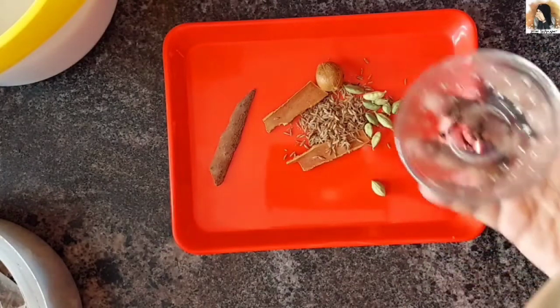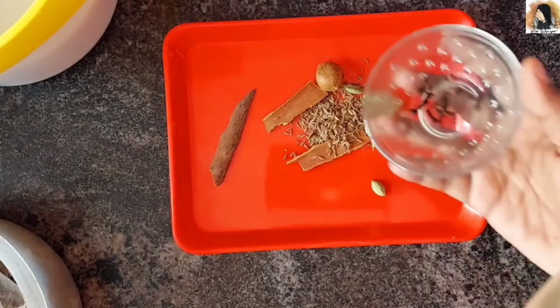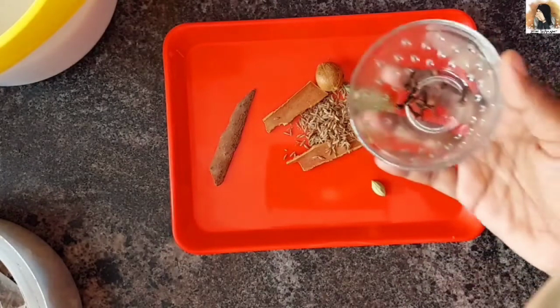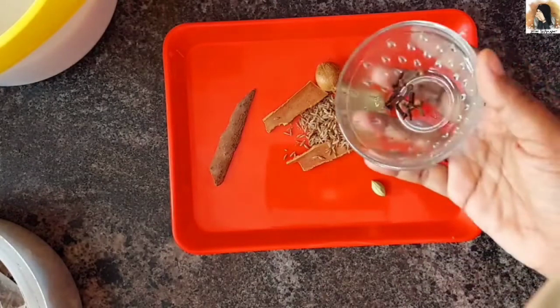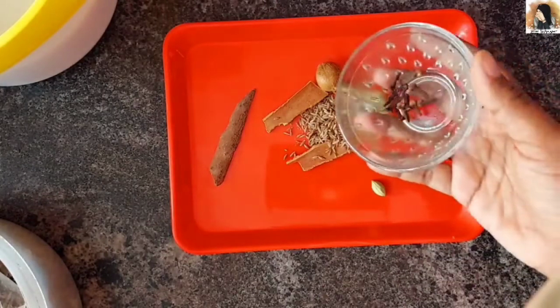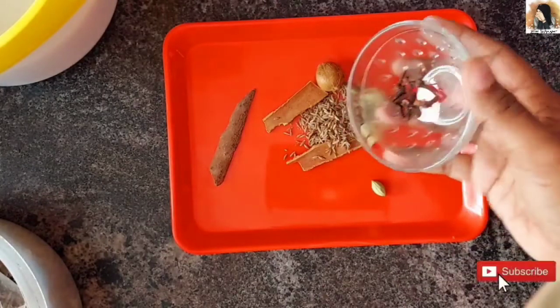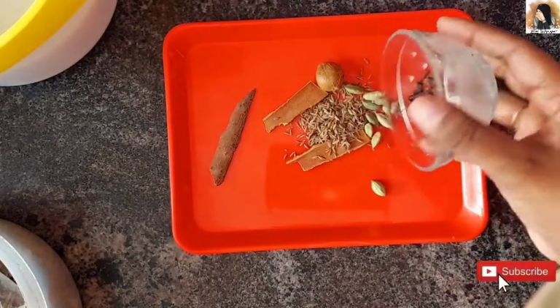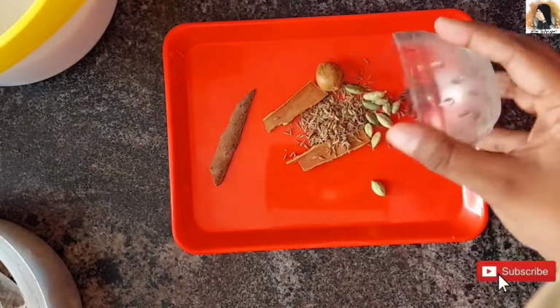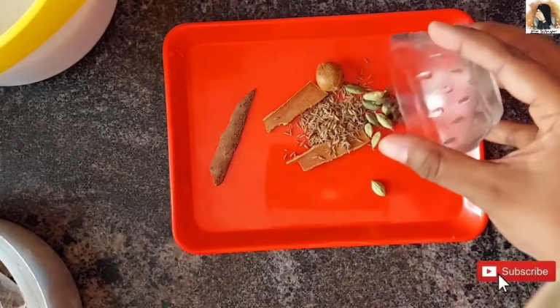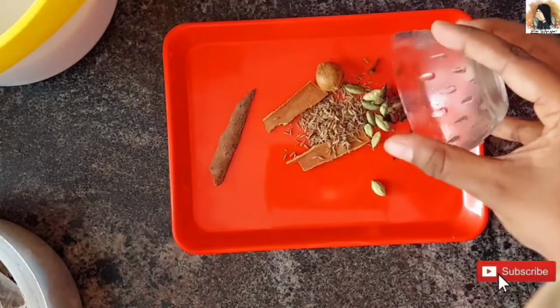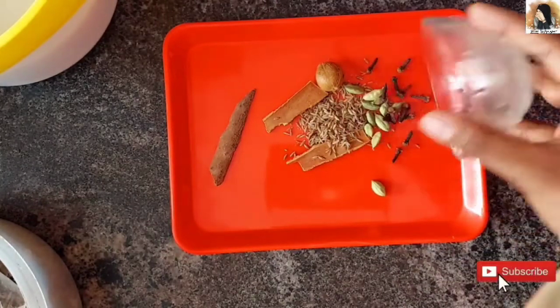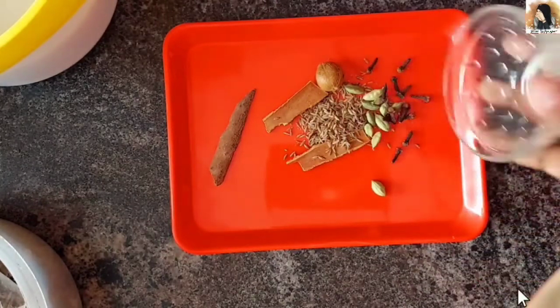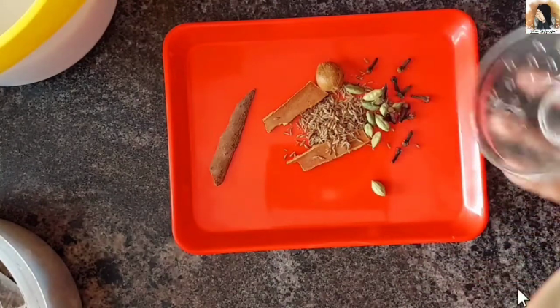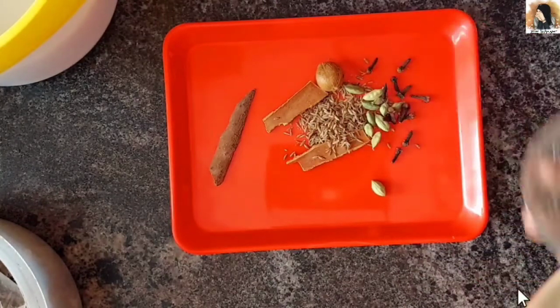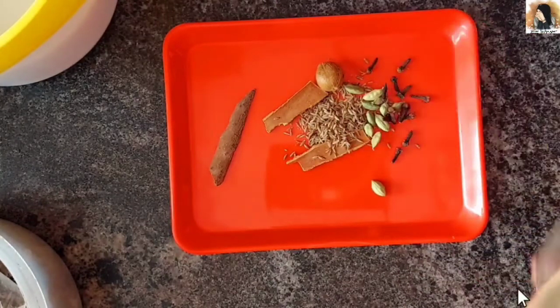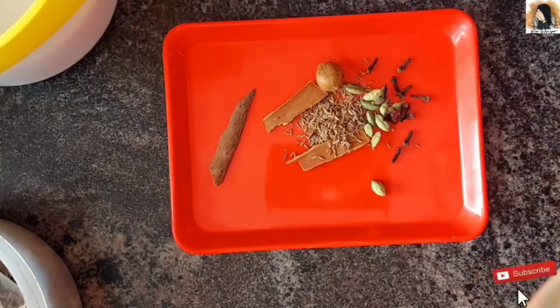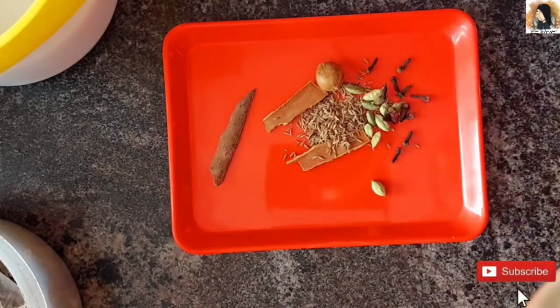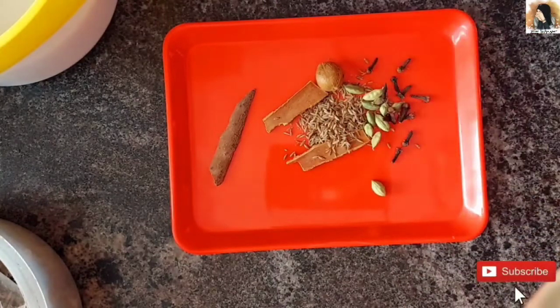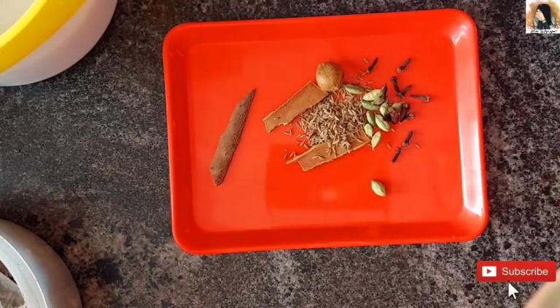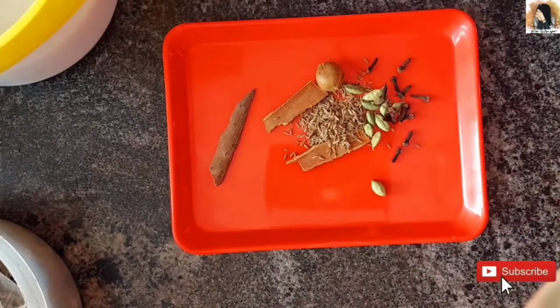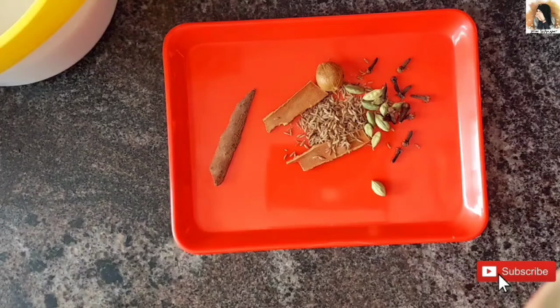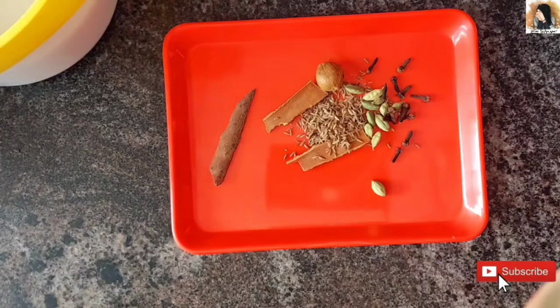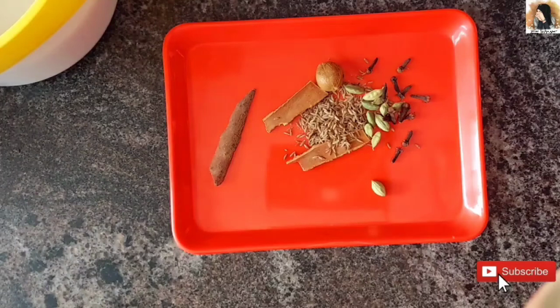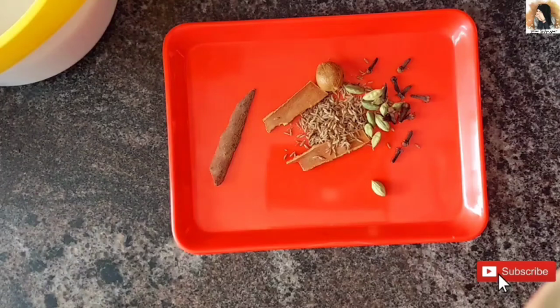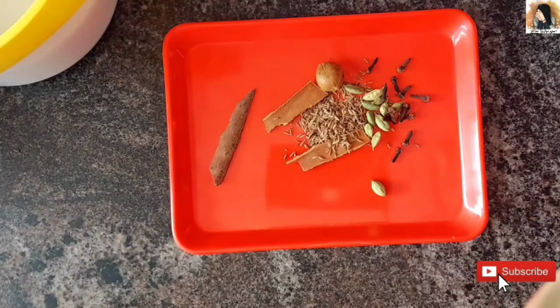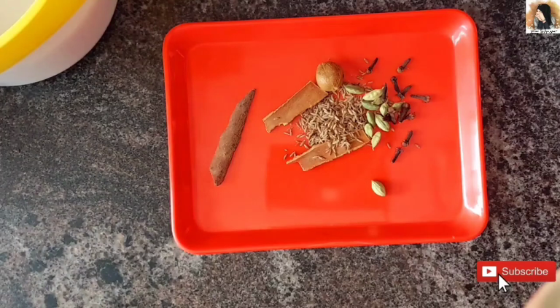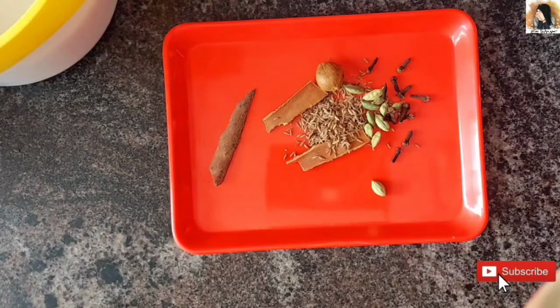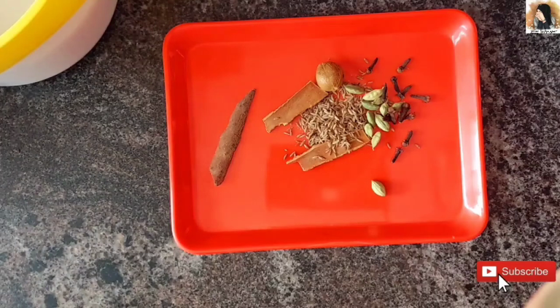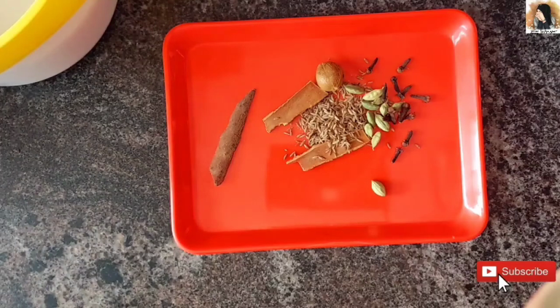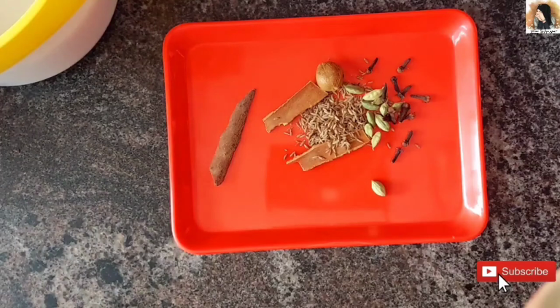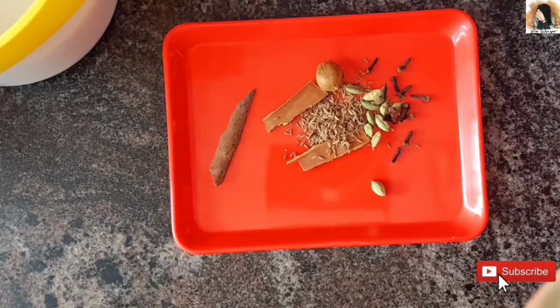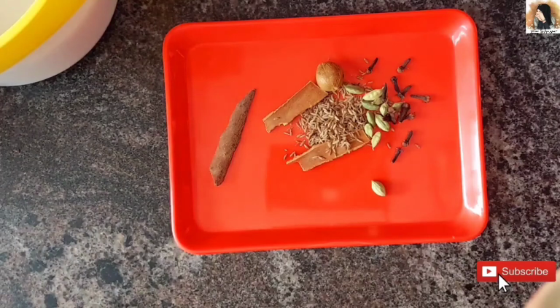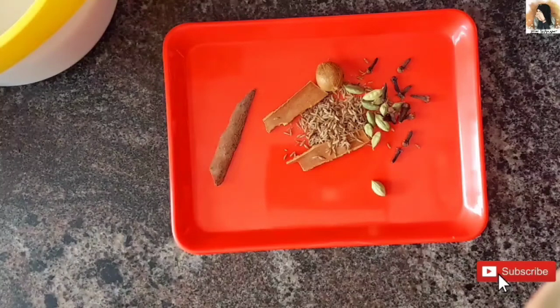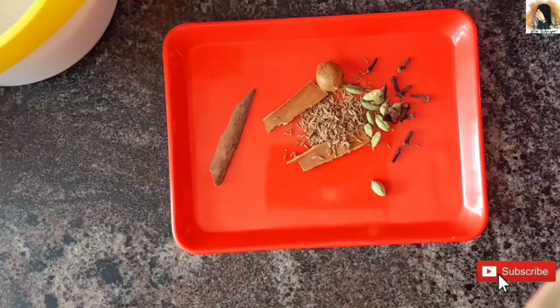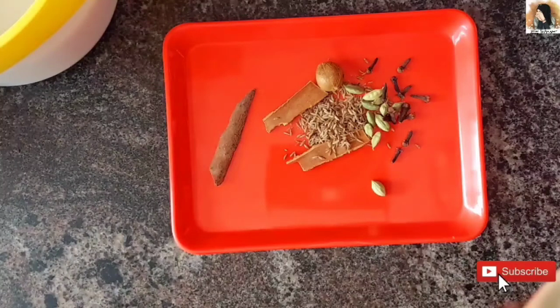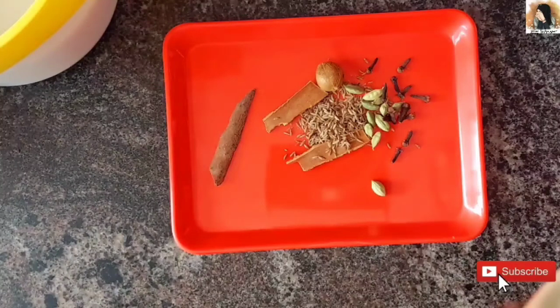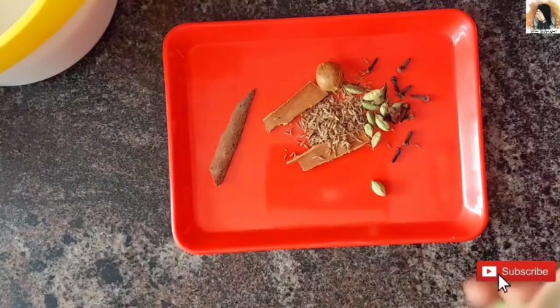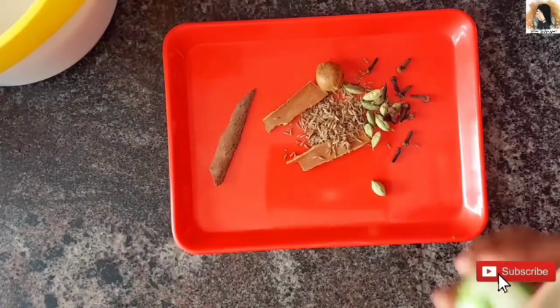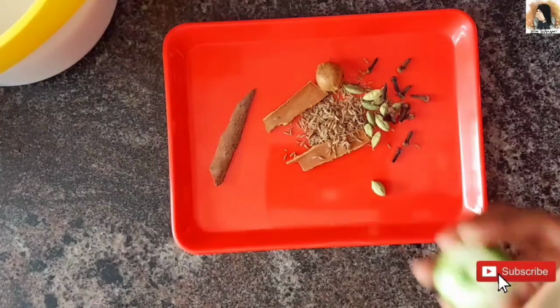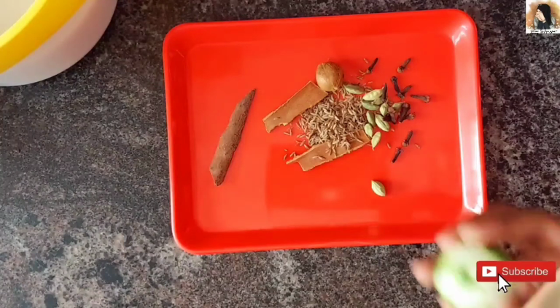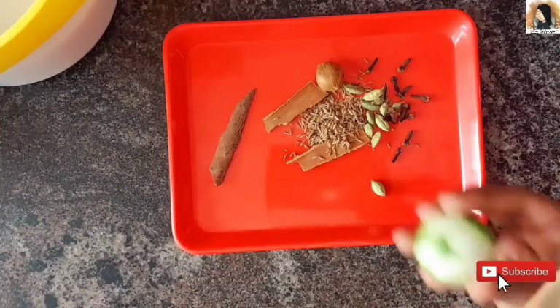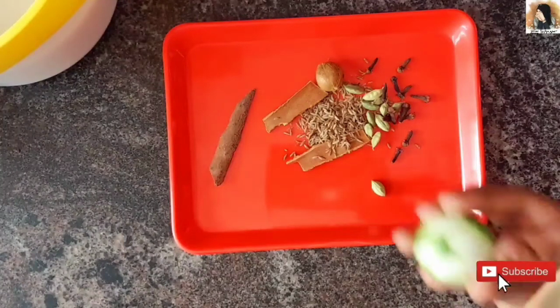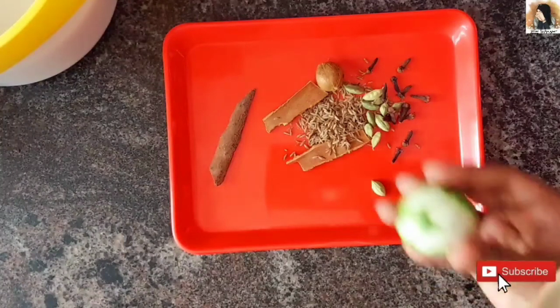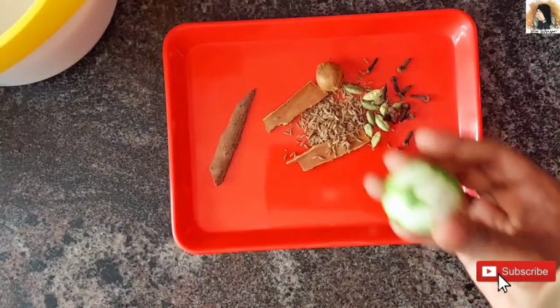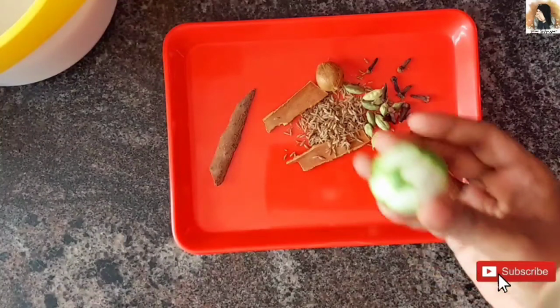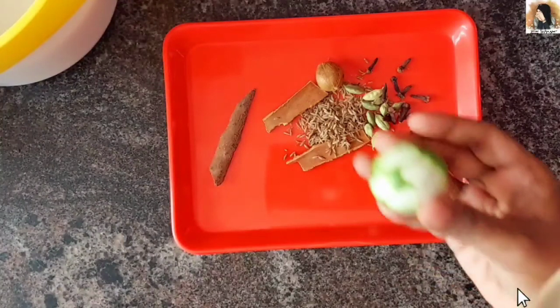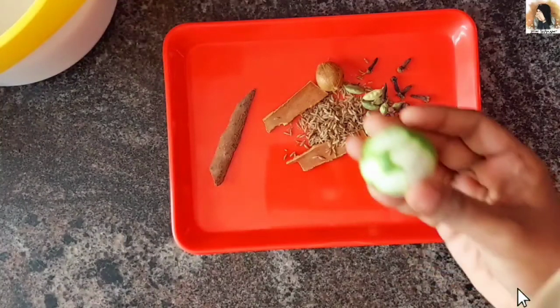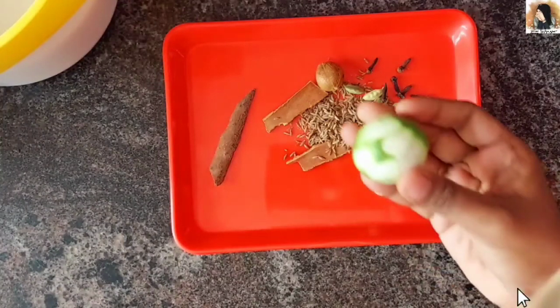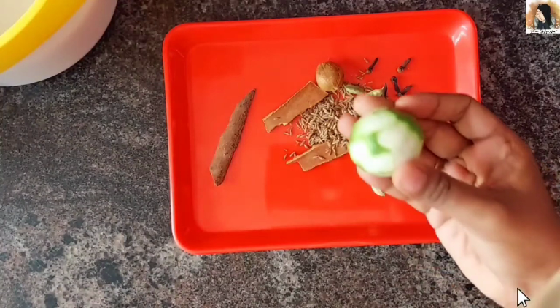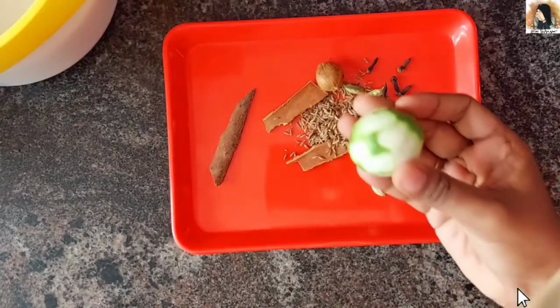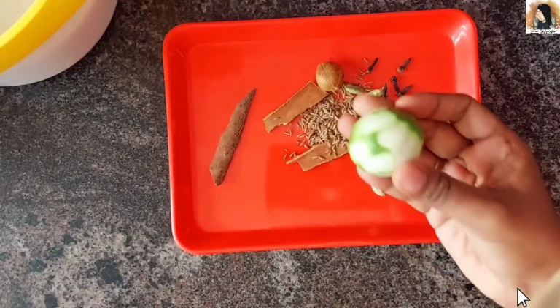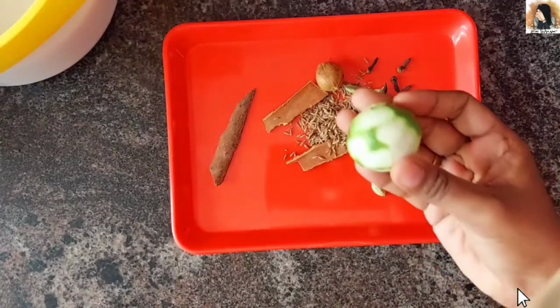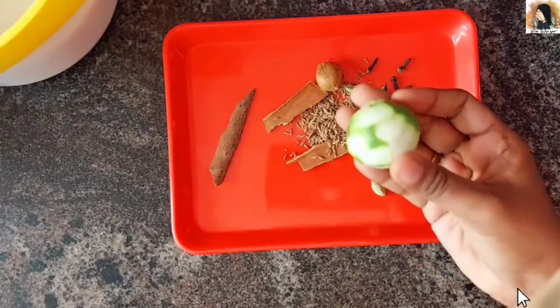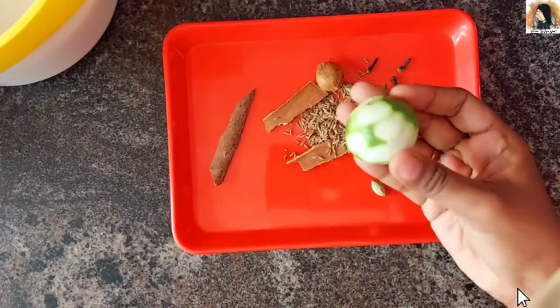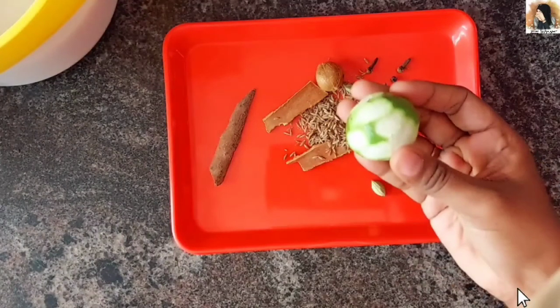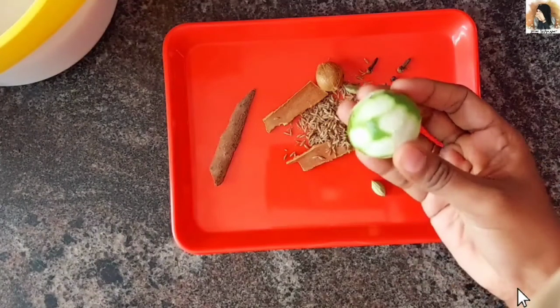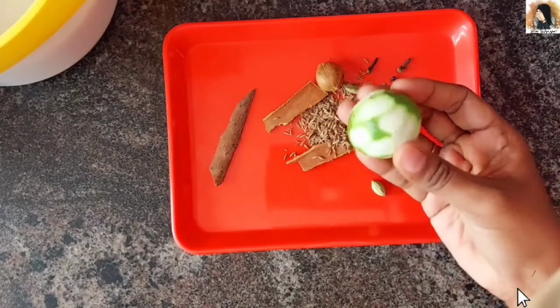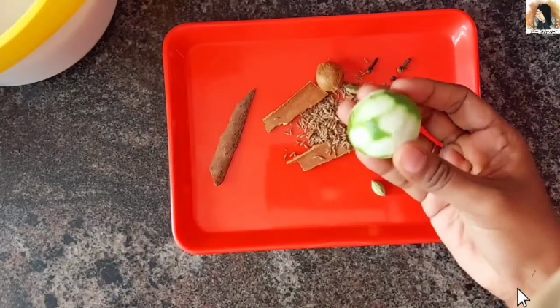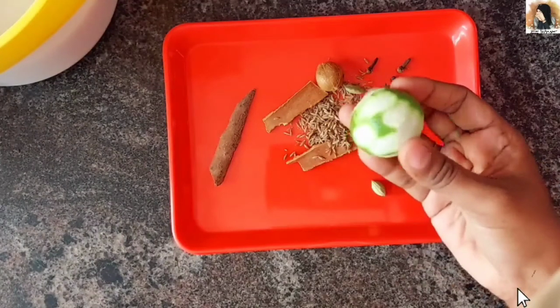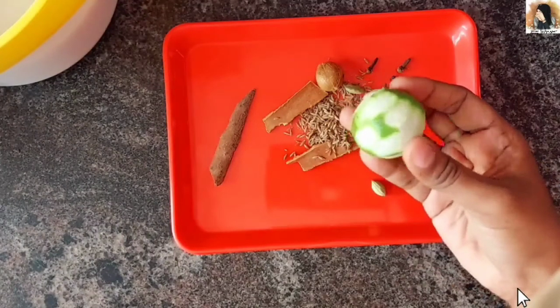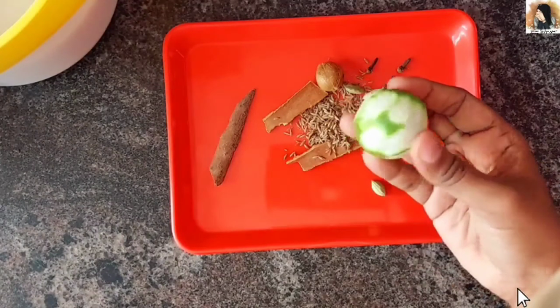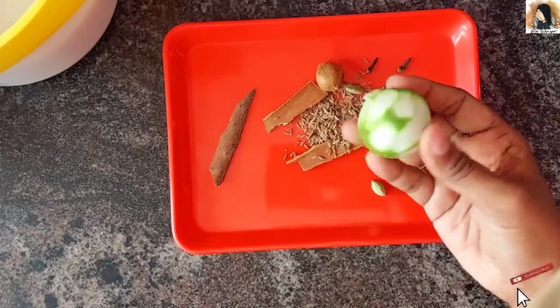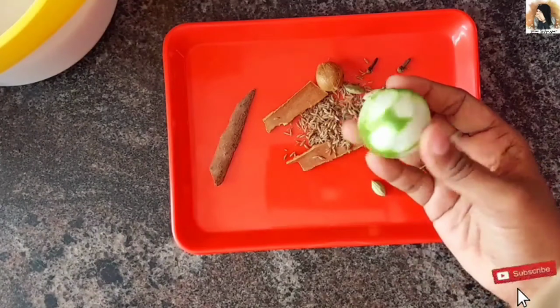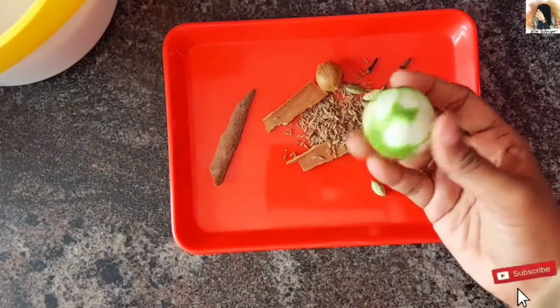It is very important to add dry lemon to the rice. If you add dry lemon, you don't need to add fresh lemon.